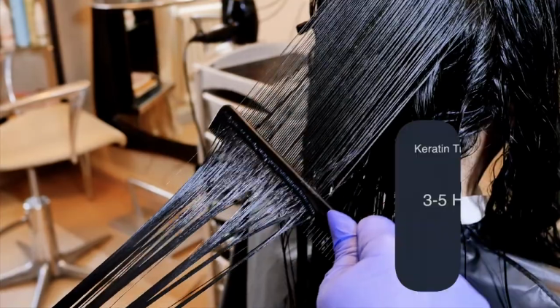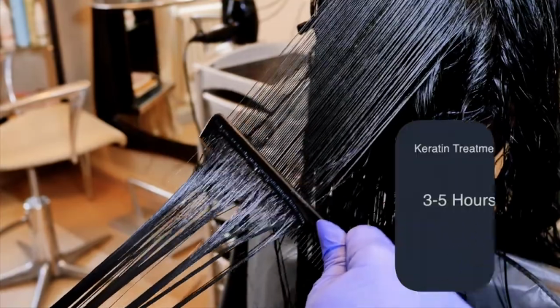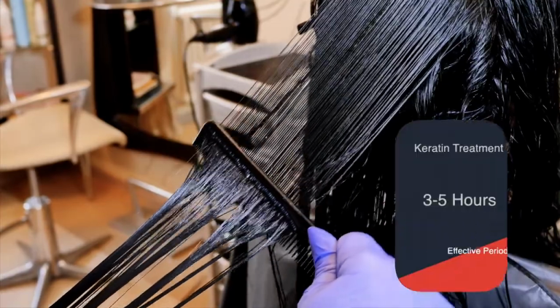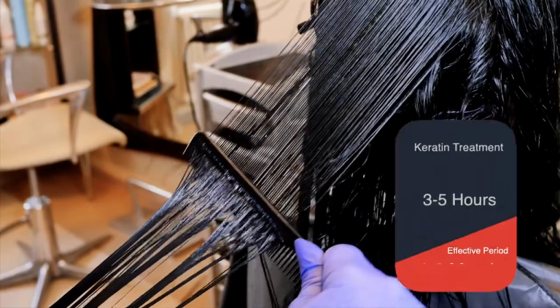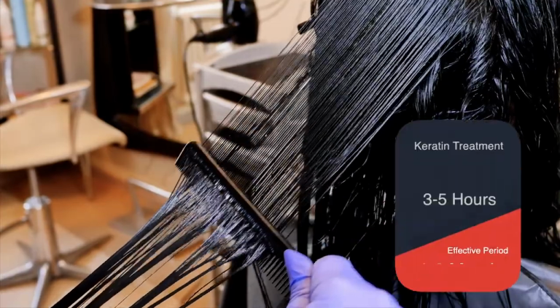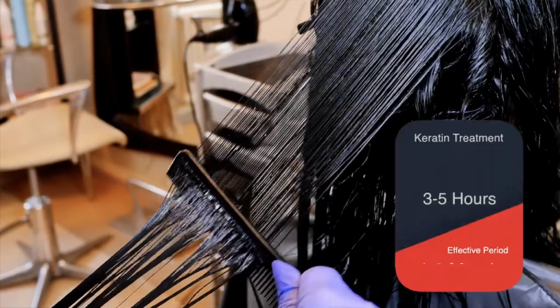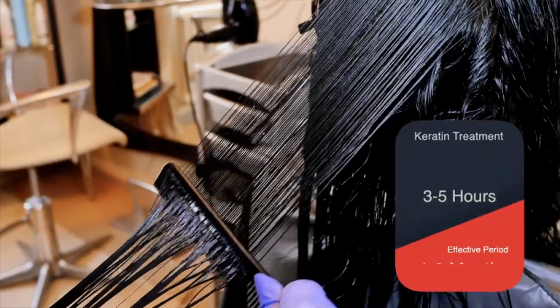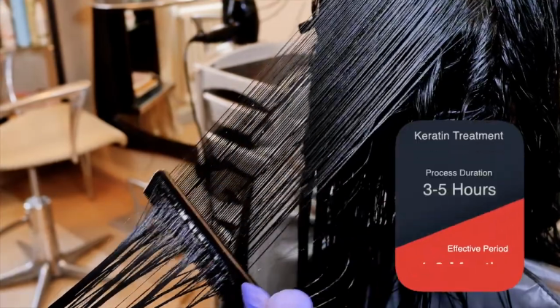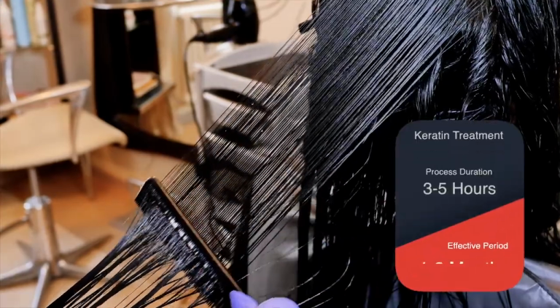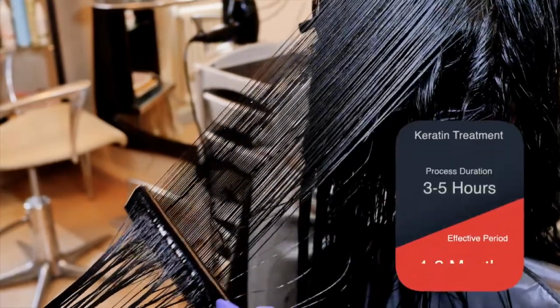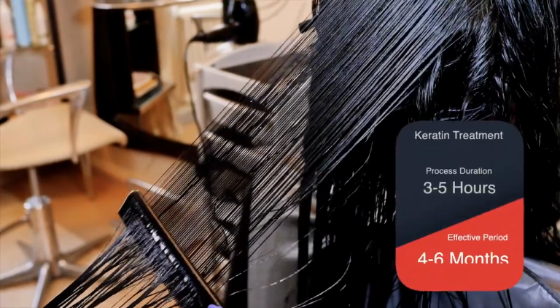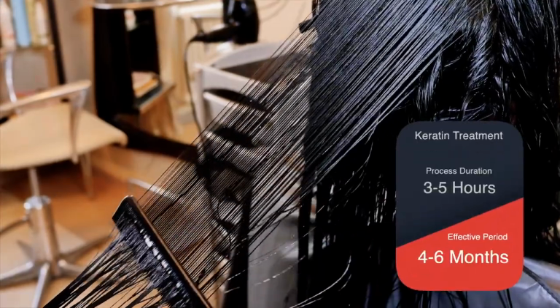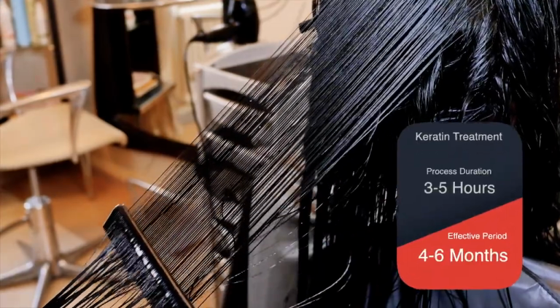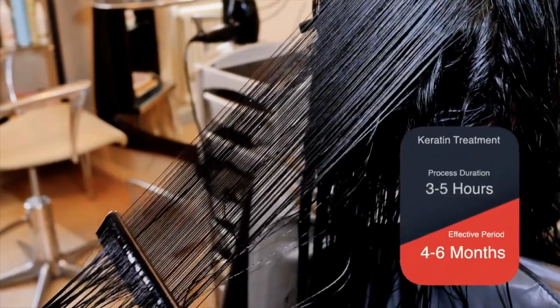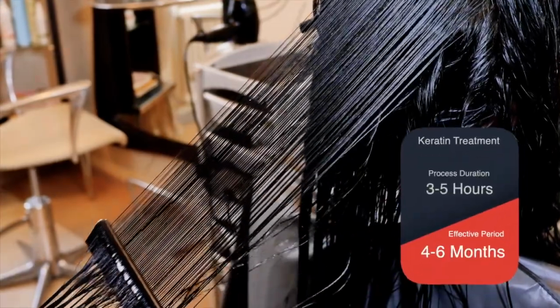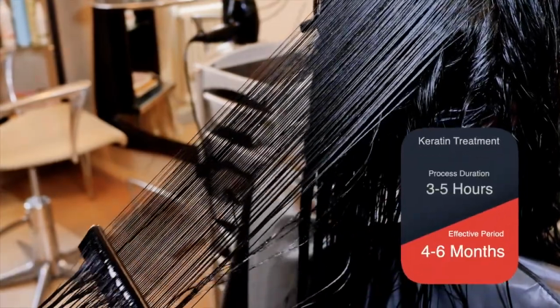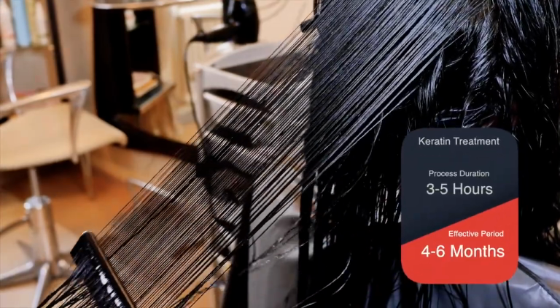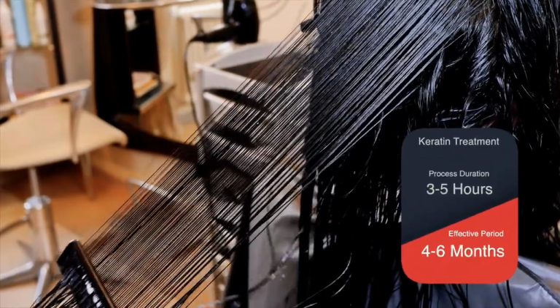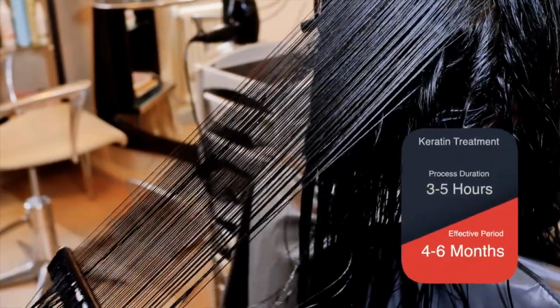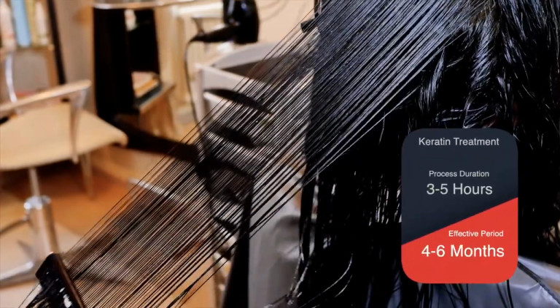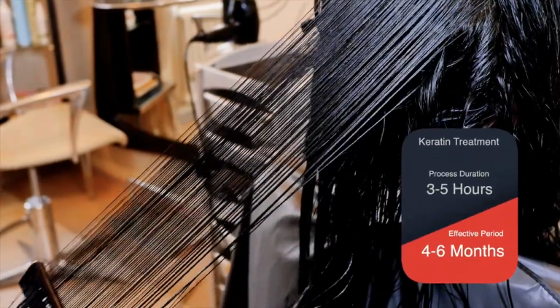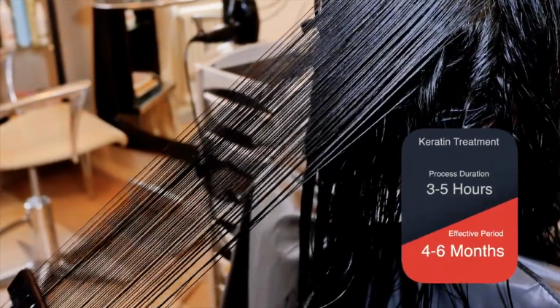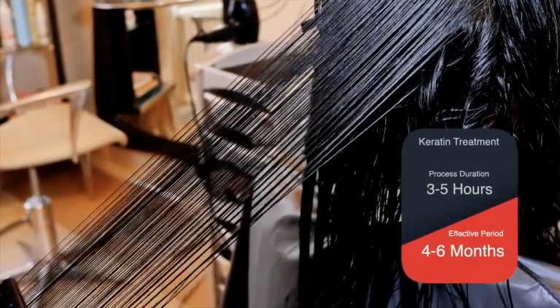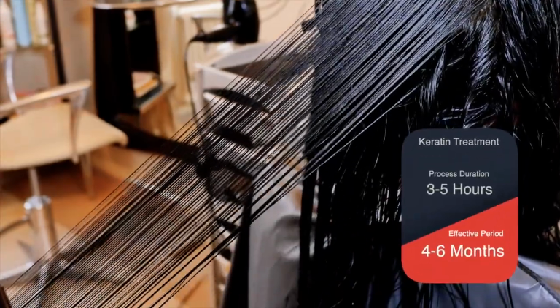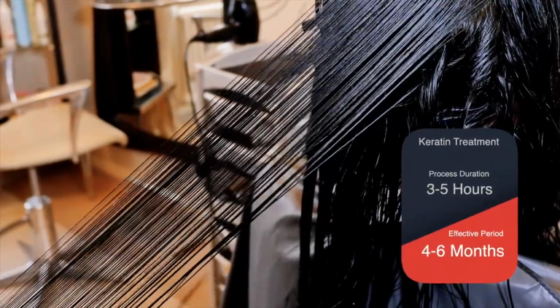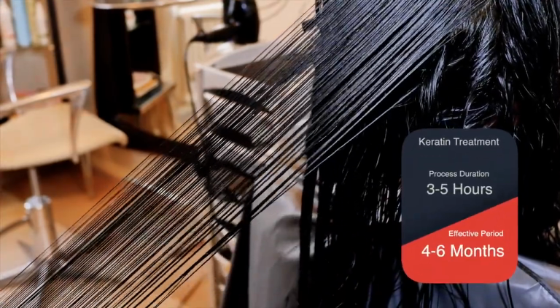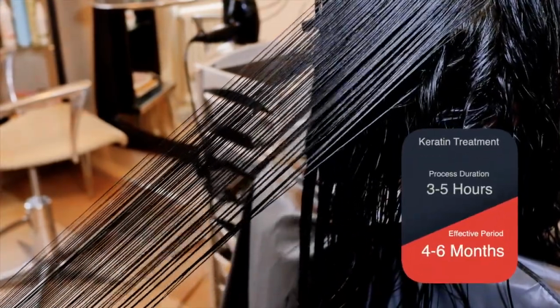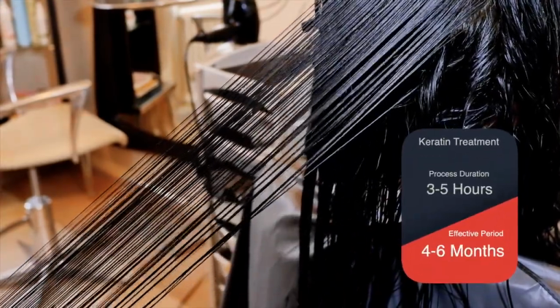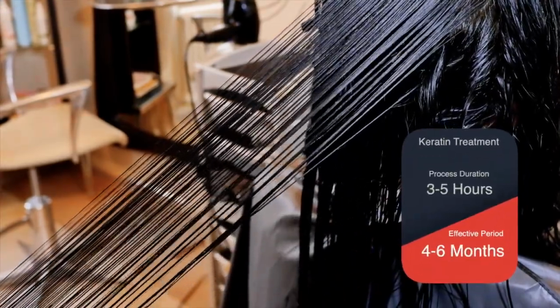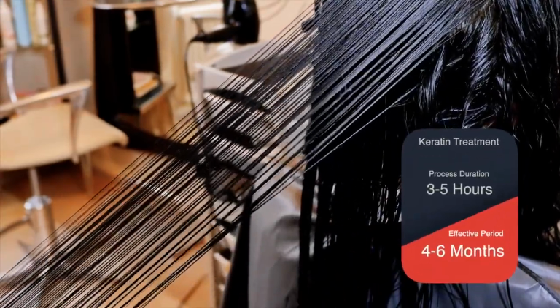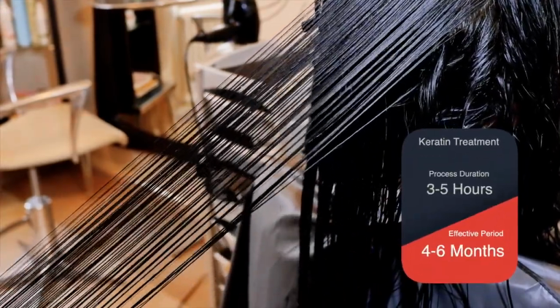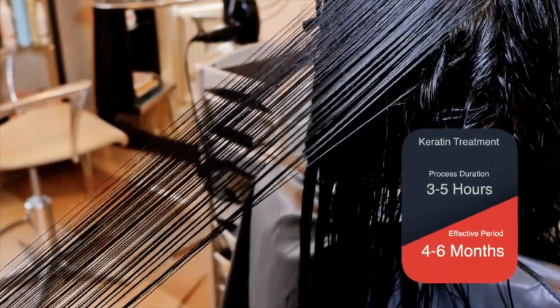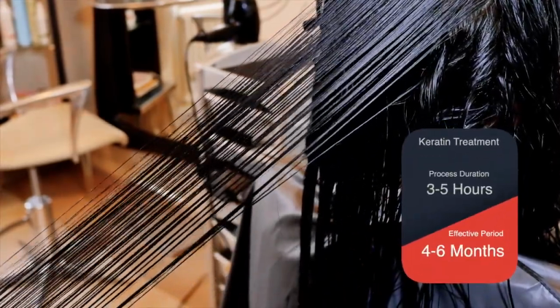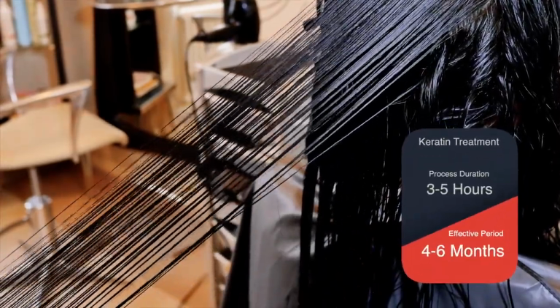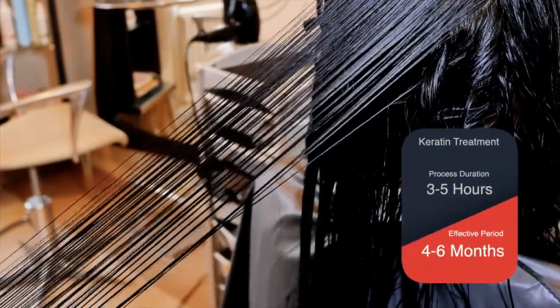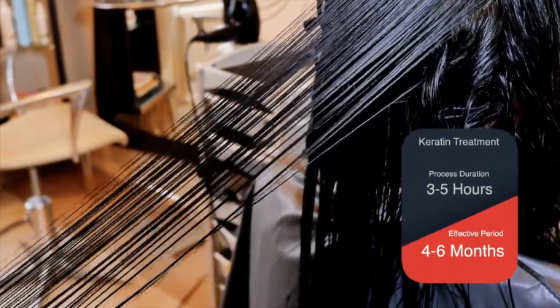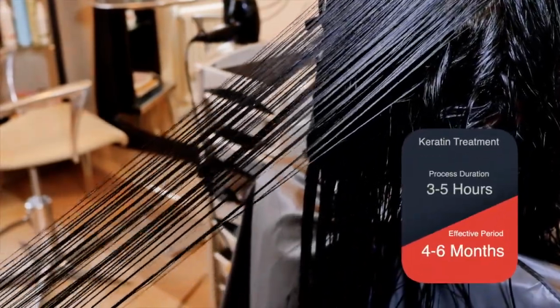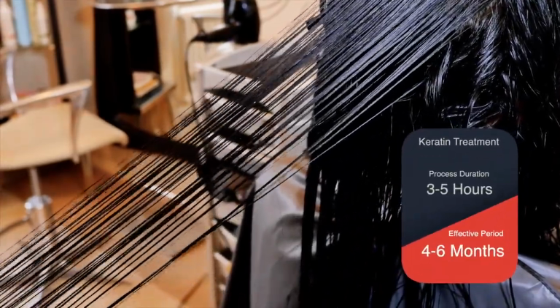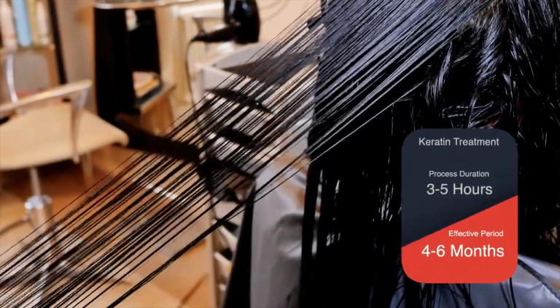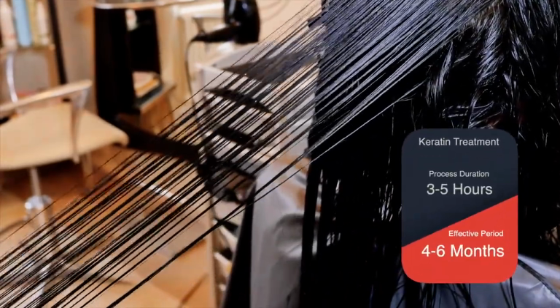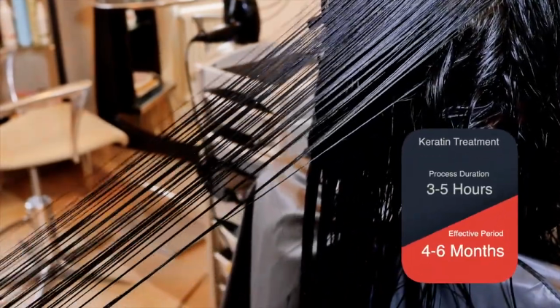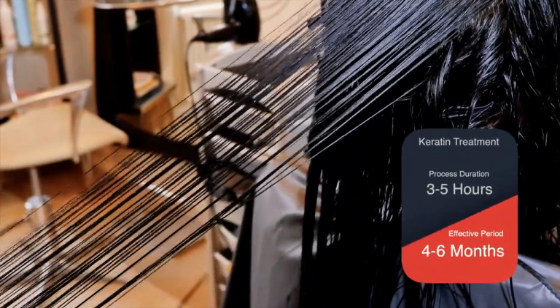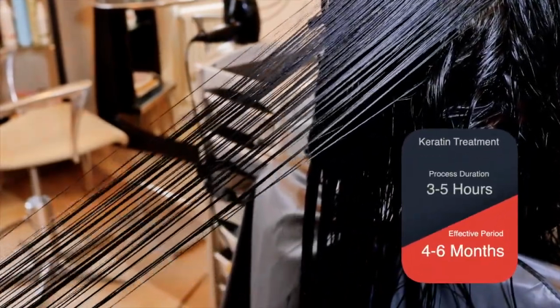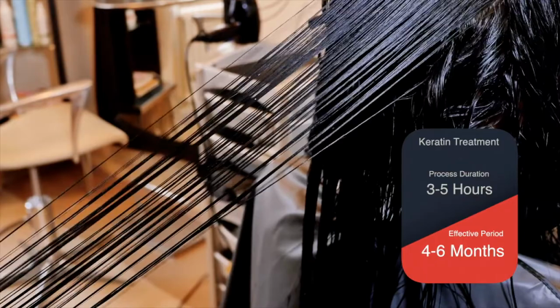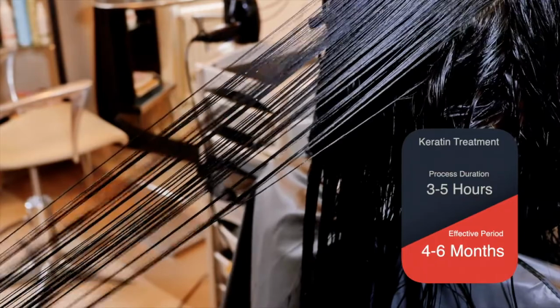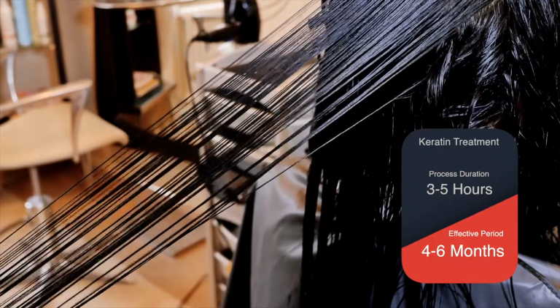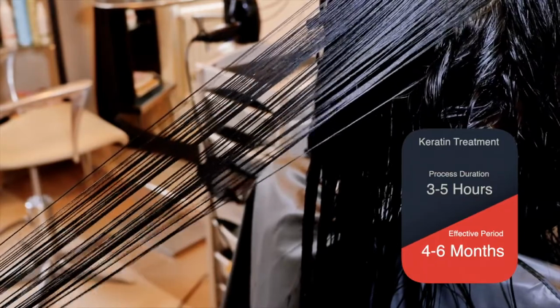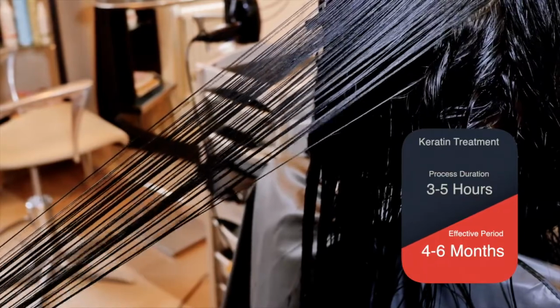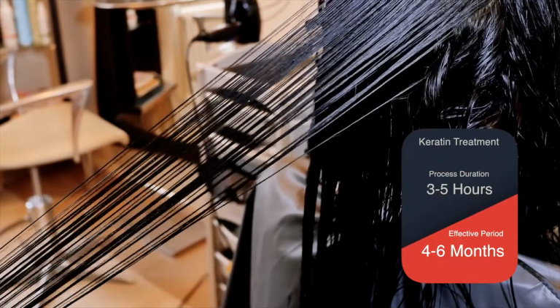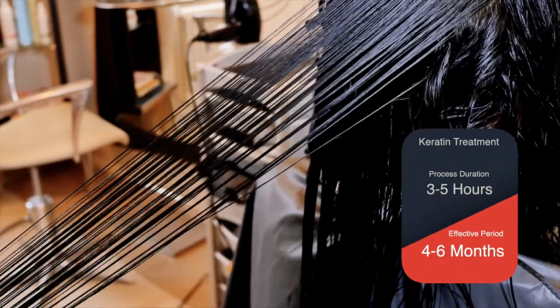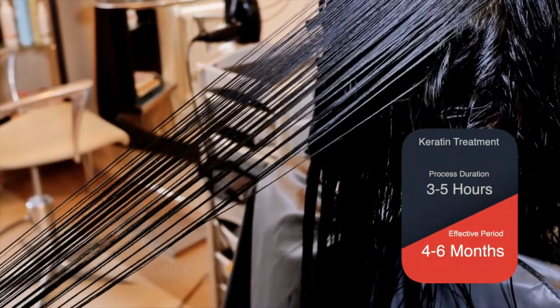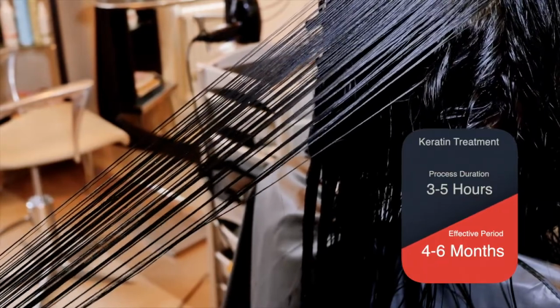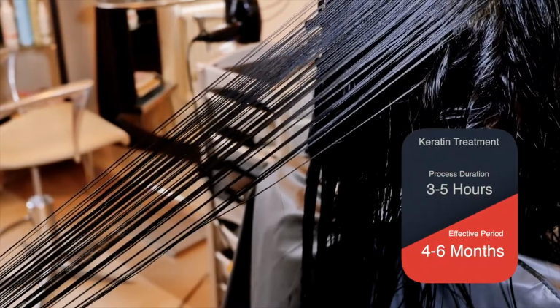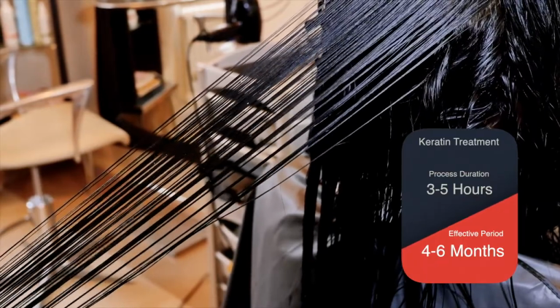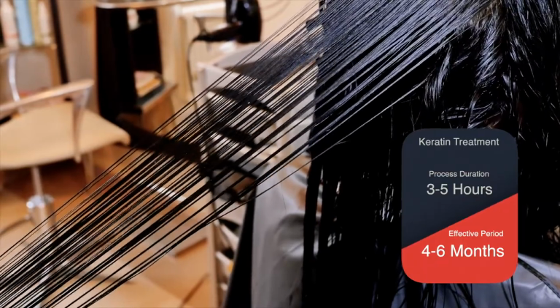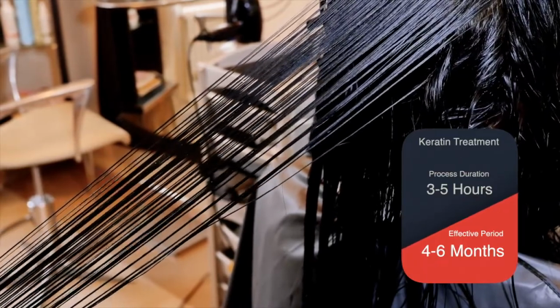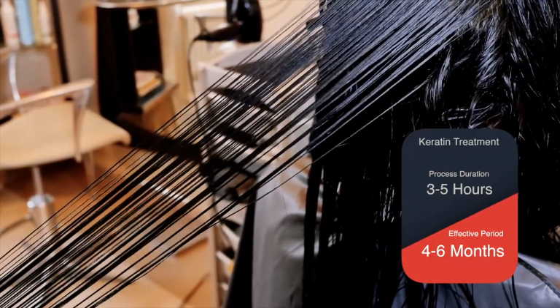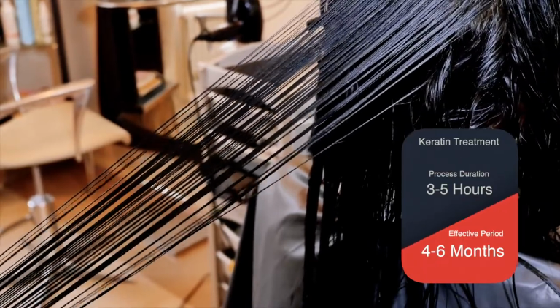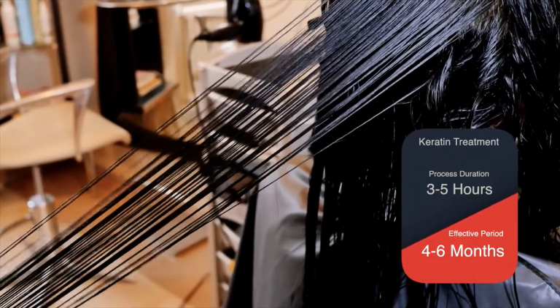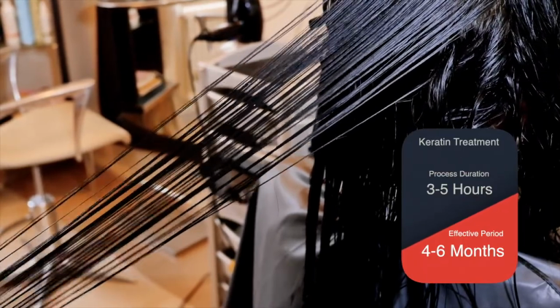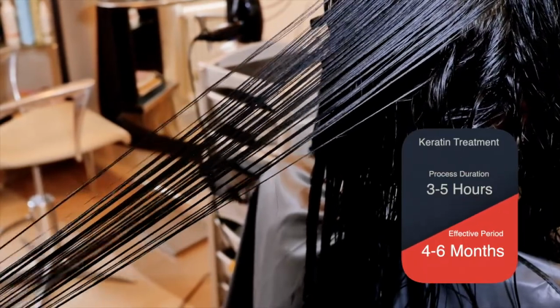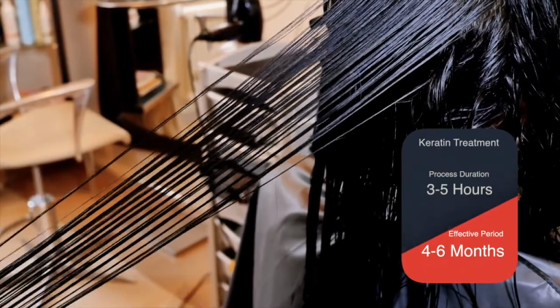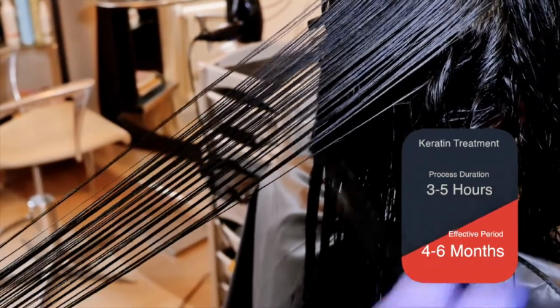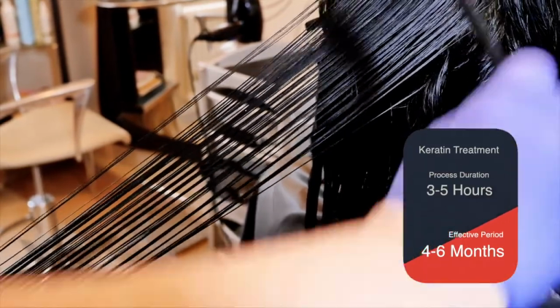The process takes three to five hours and it will last for four to six months depending on the hair type, environment and aftercare.